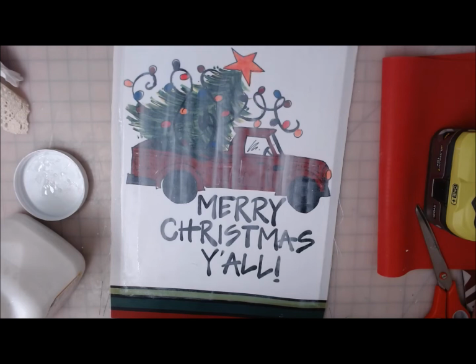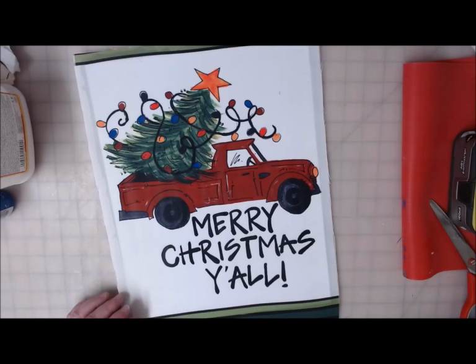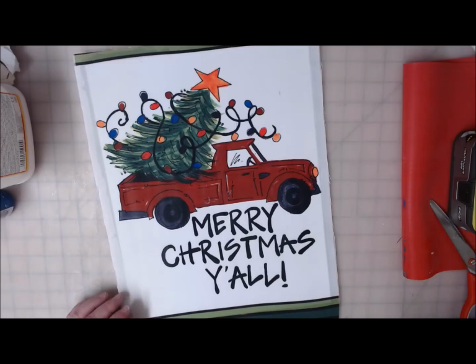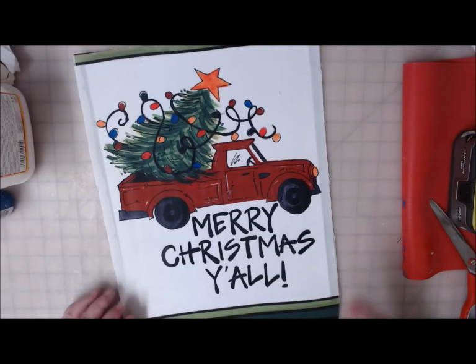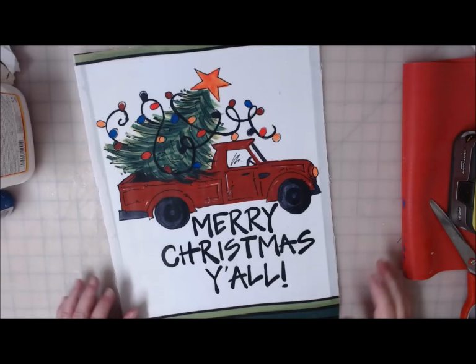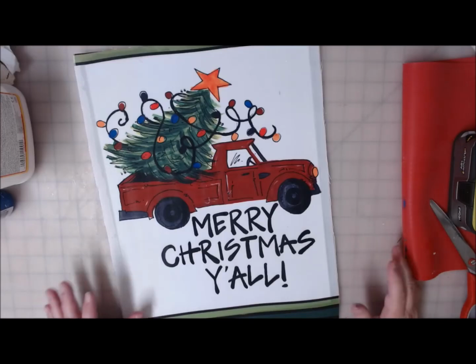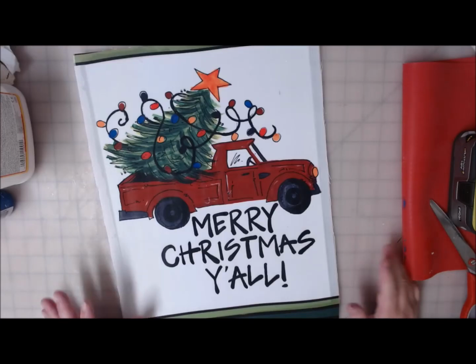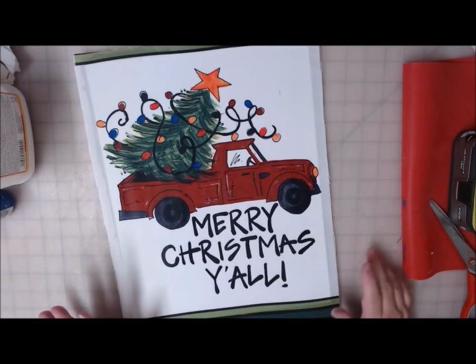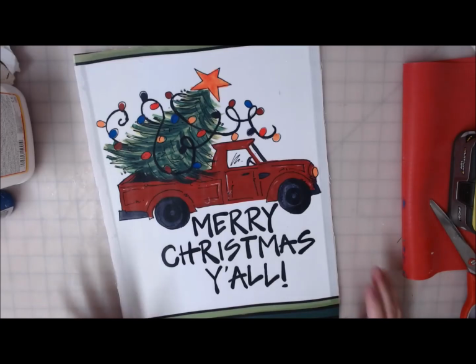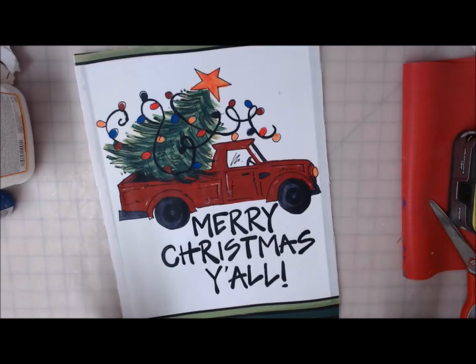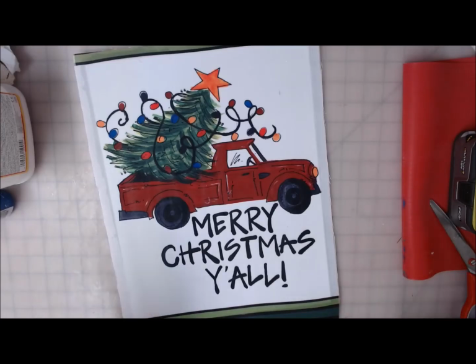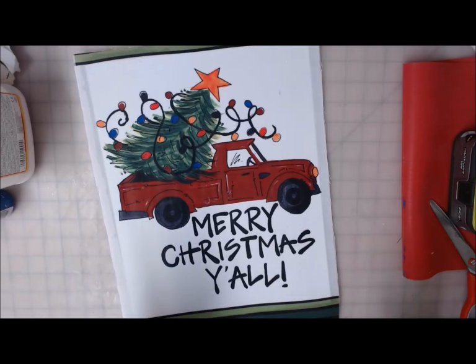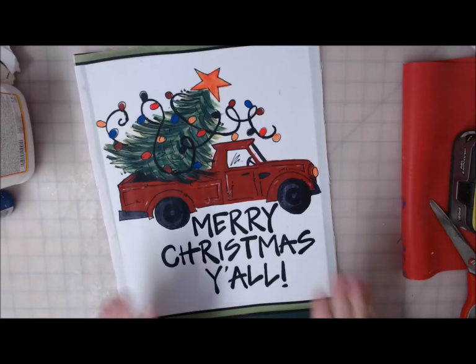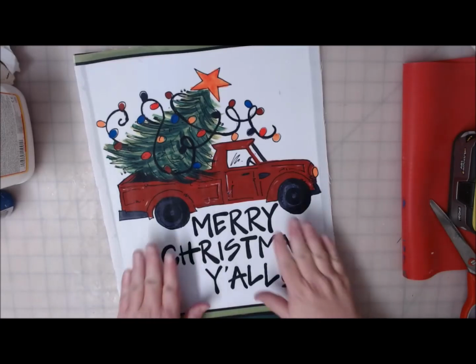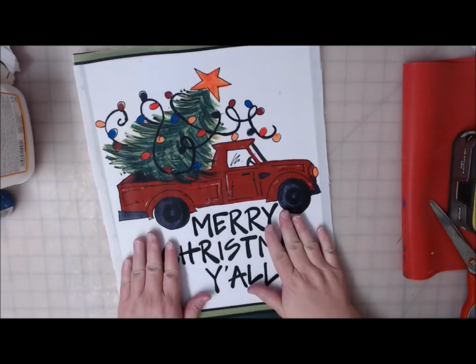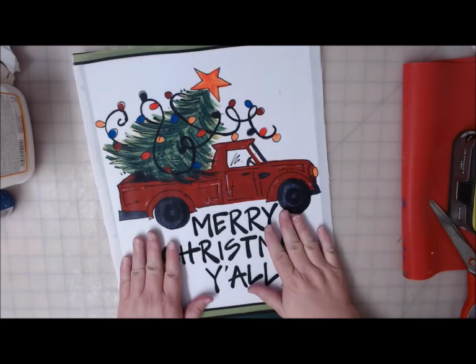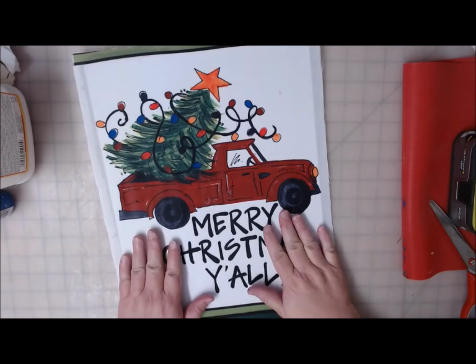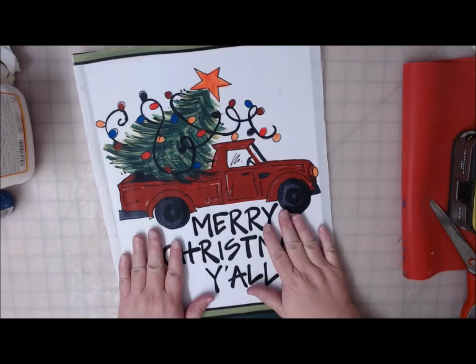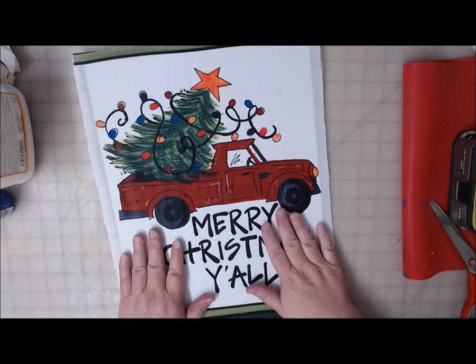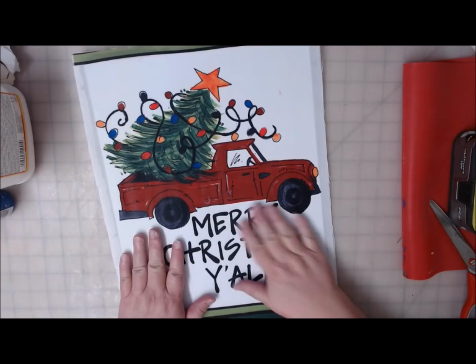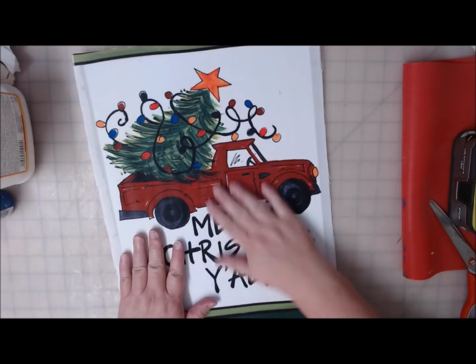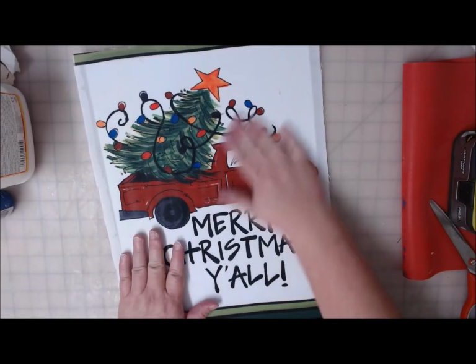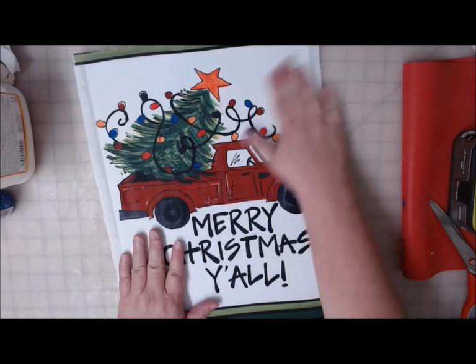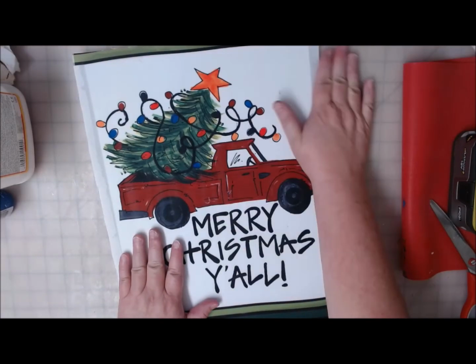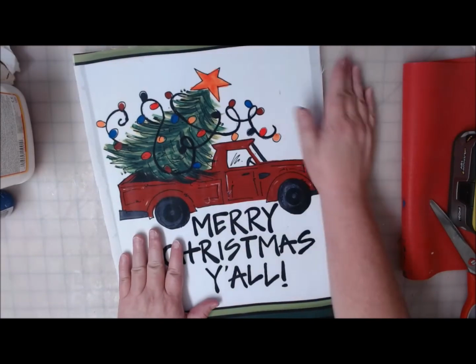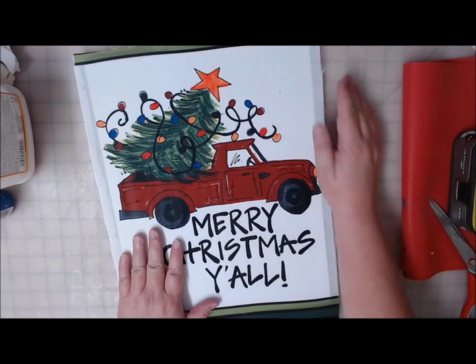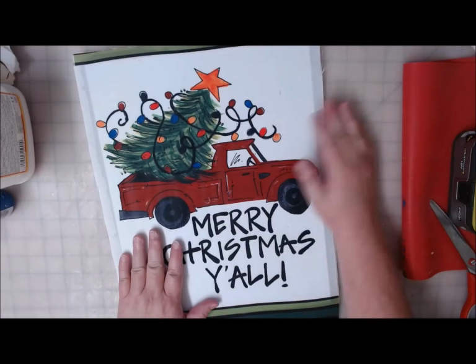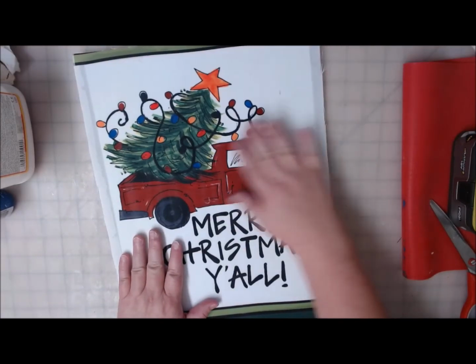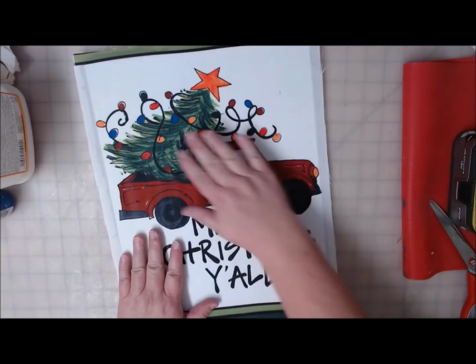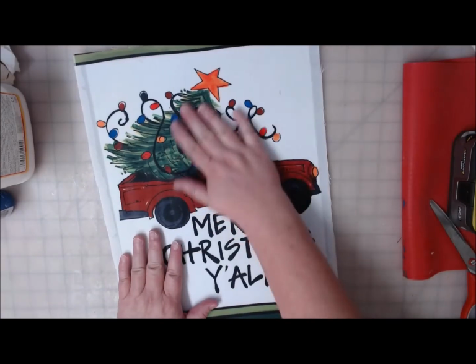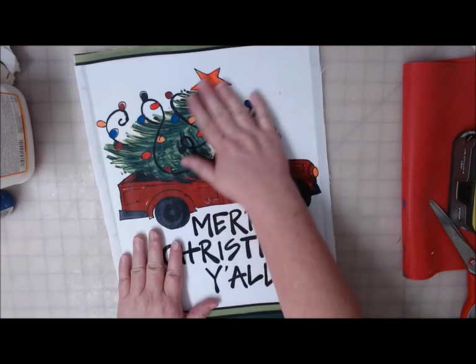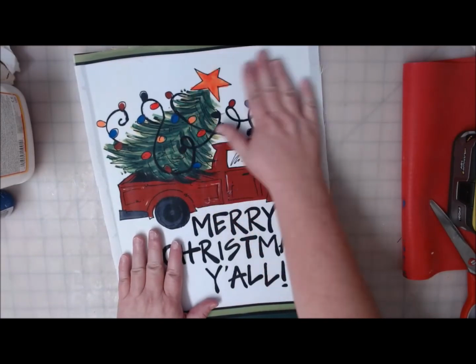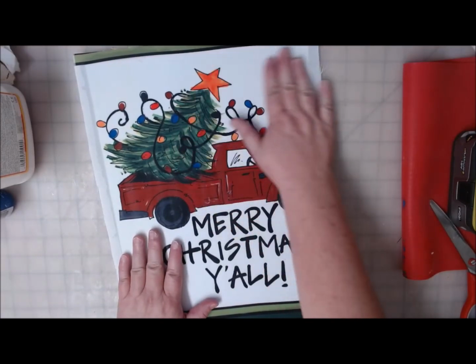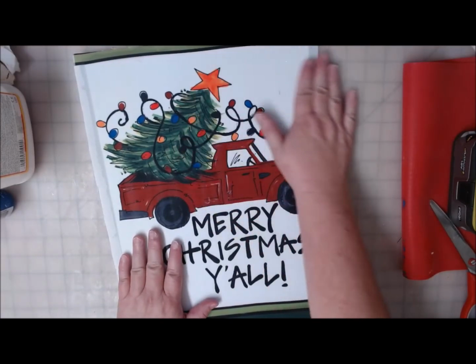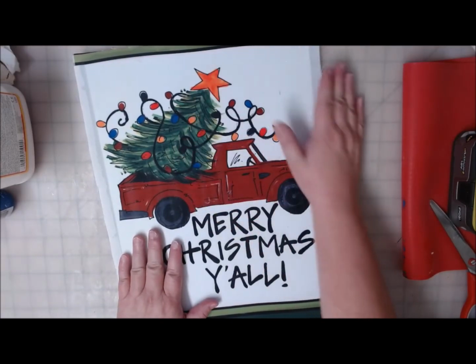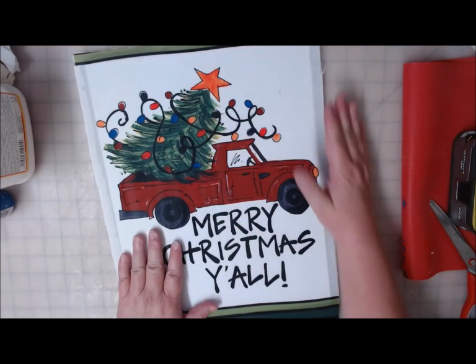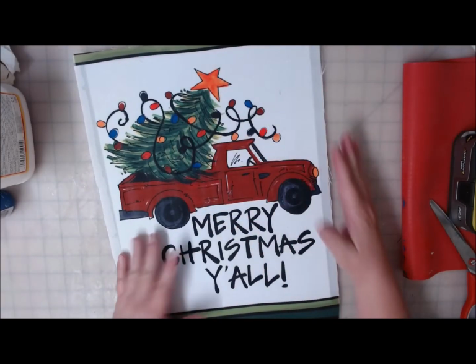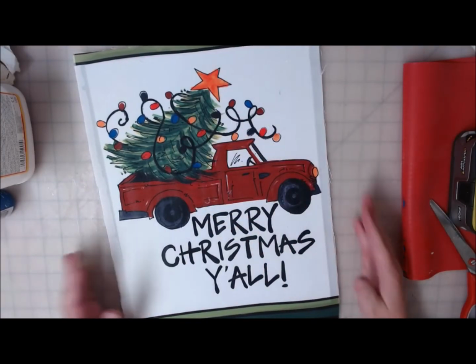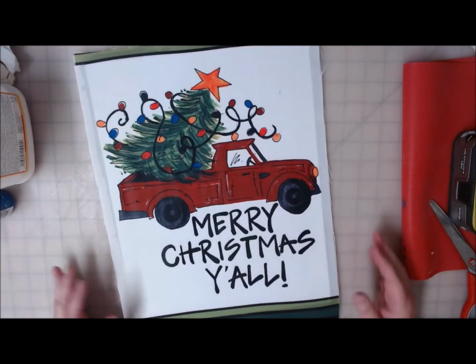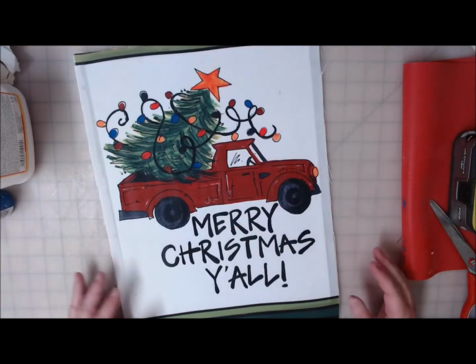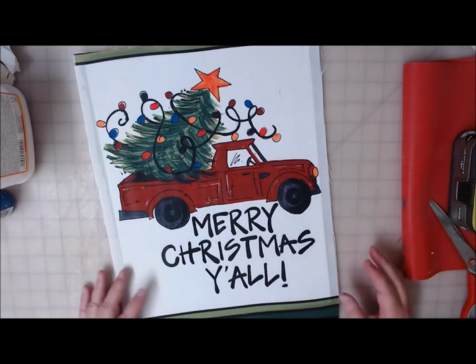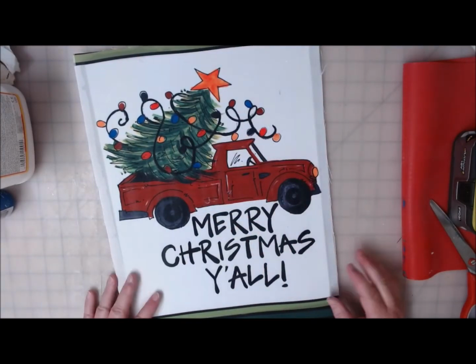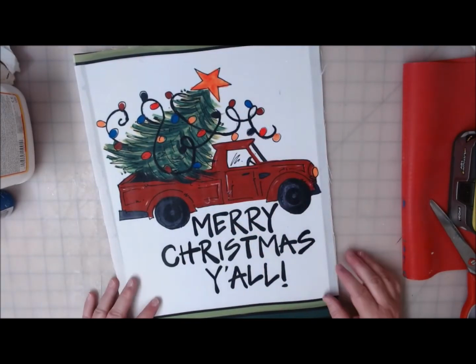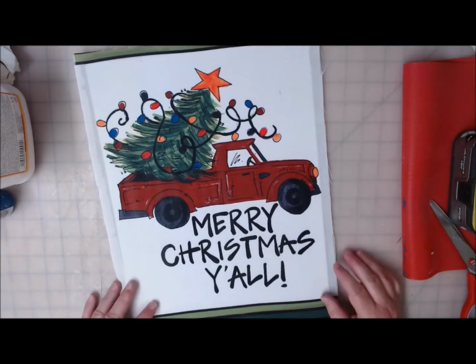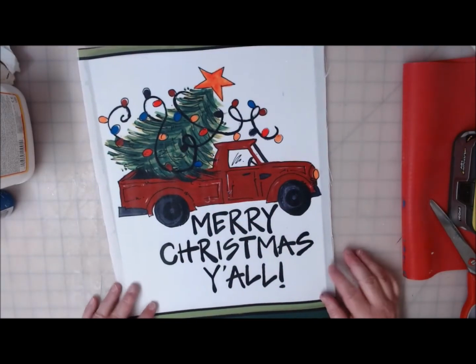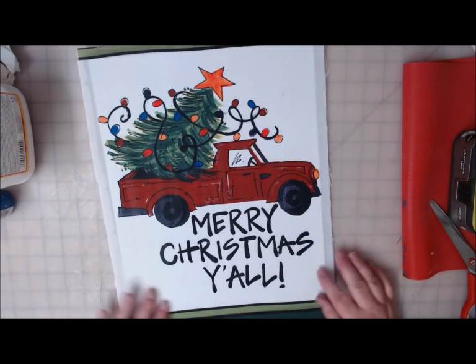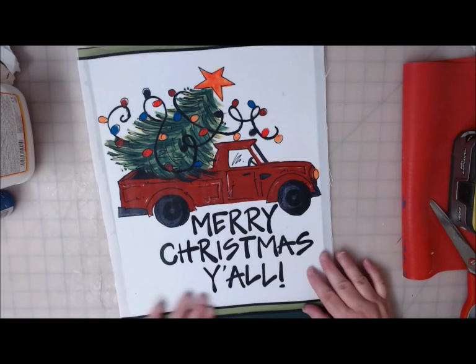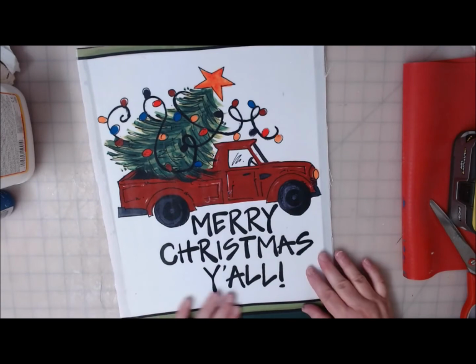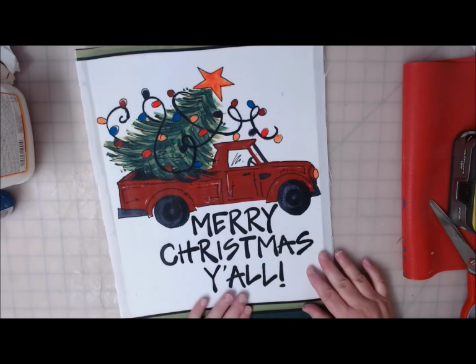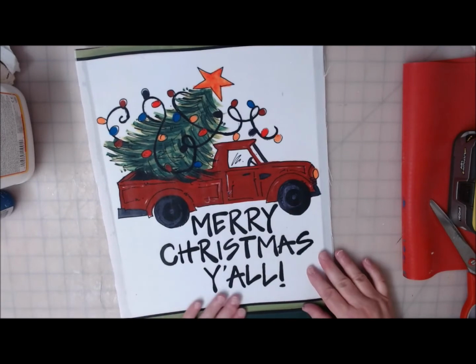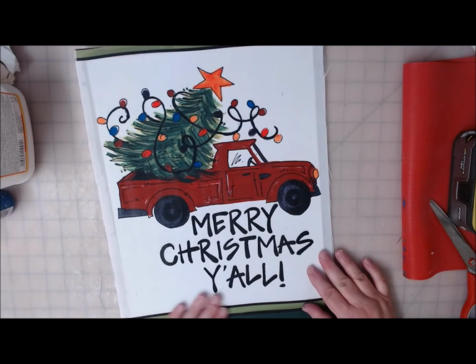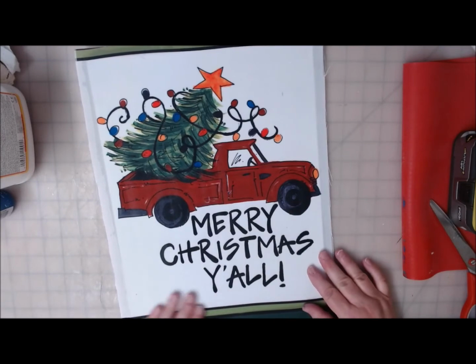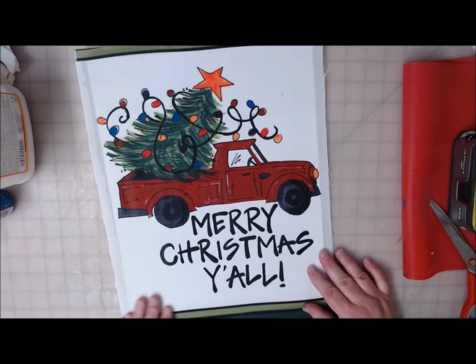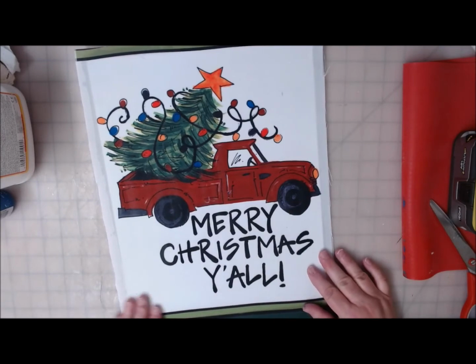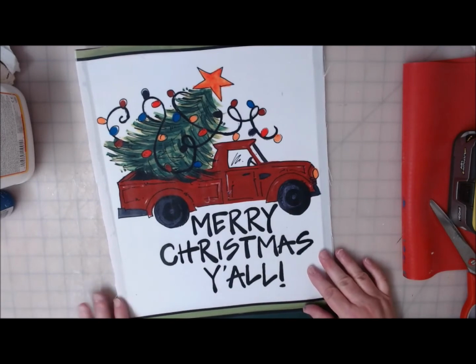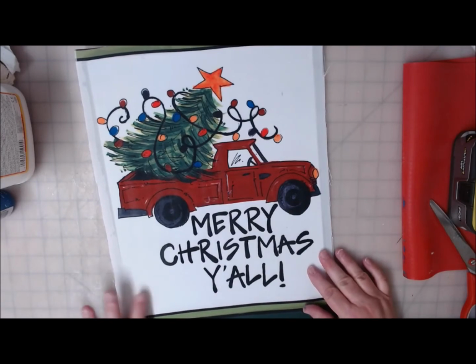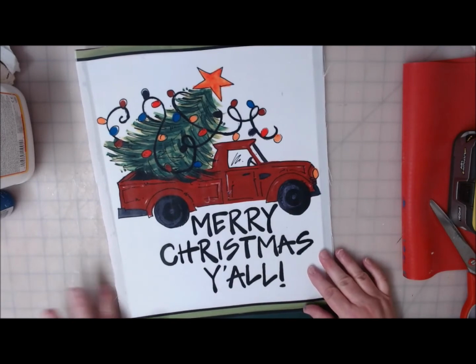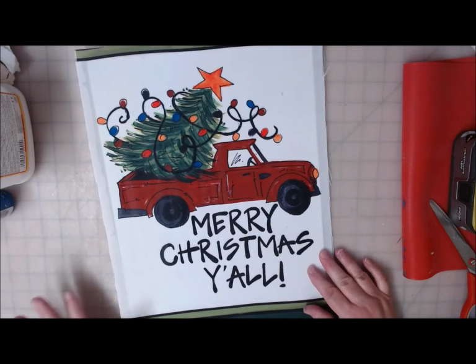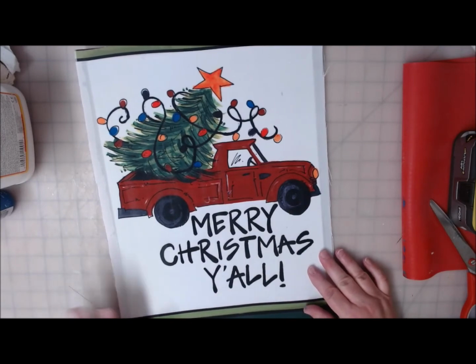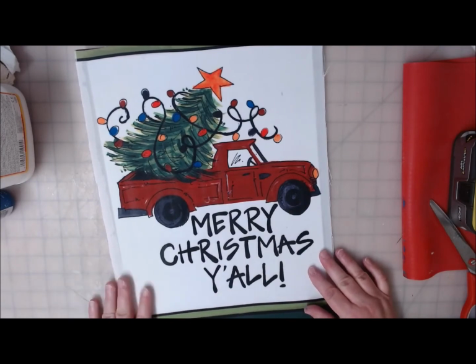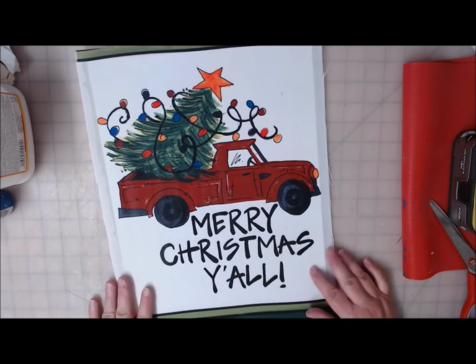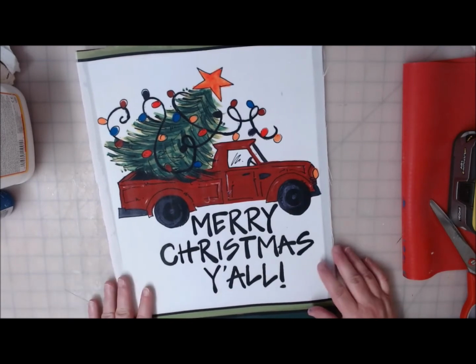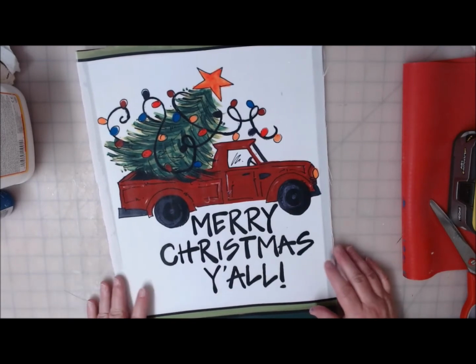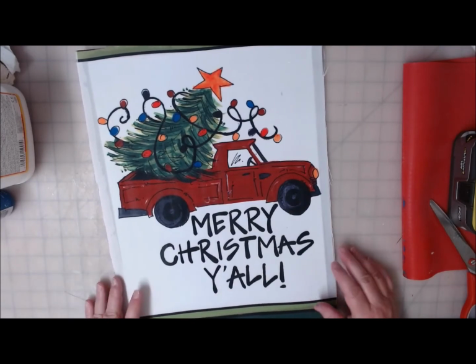Everything I've ever taught you about being sparing with your Mod Podge — that goes out the window with this. The Mod Podge finally dried. I finally just ended up leaving it on overnight because it was taking a long time.